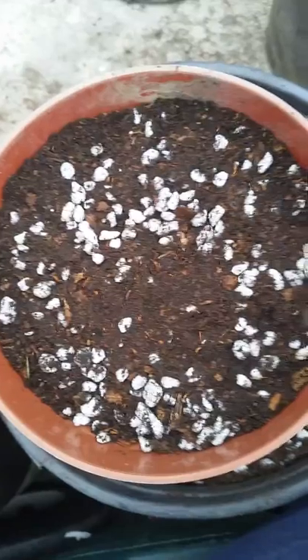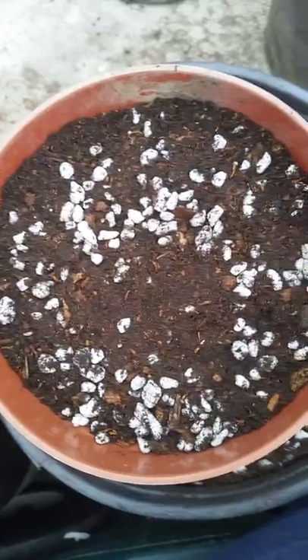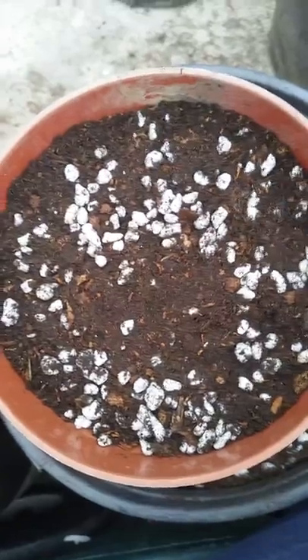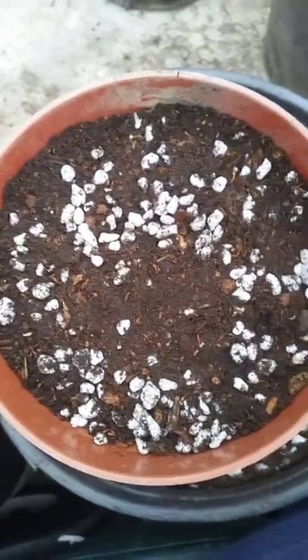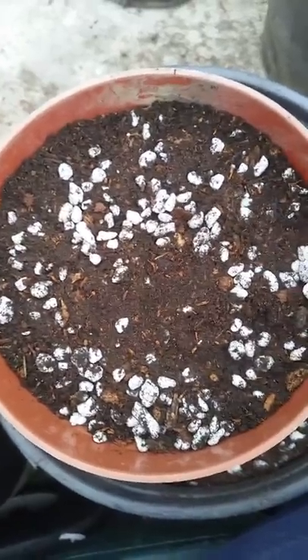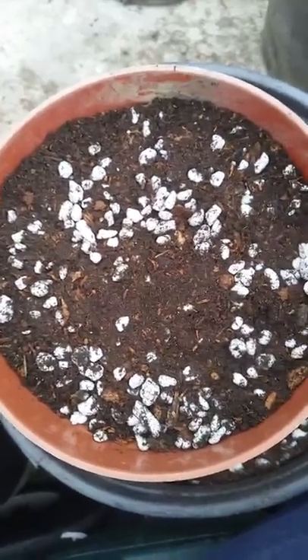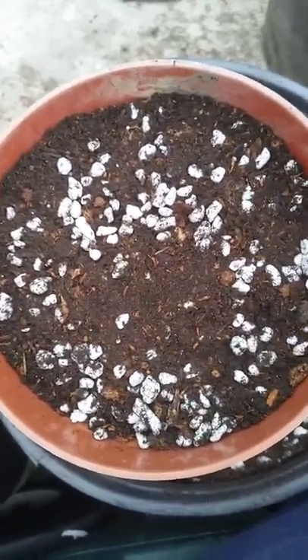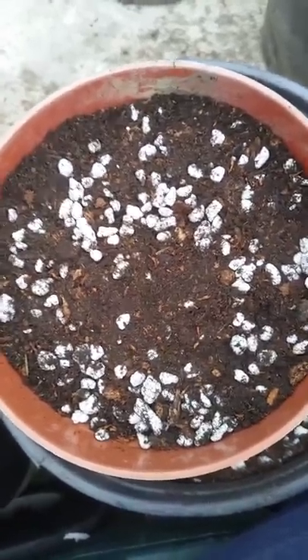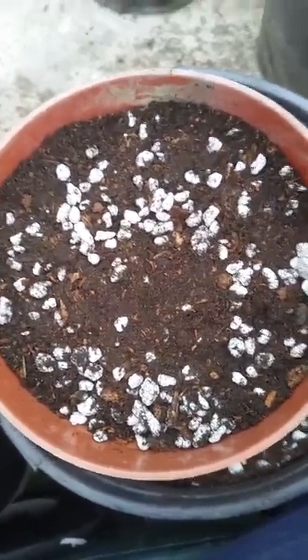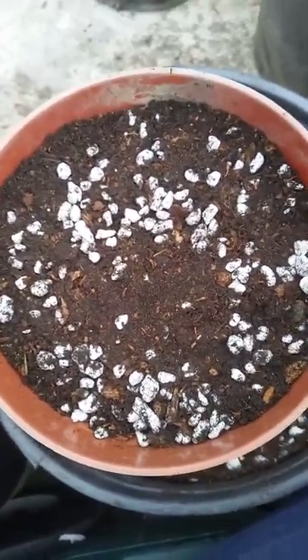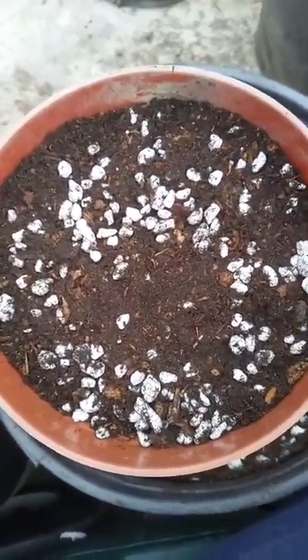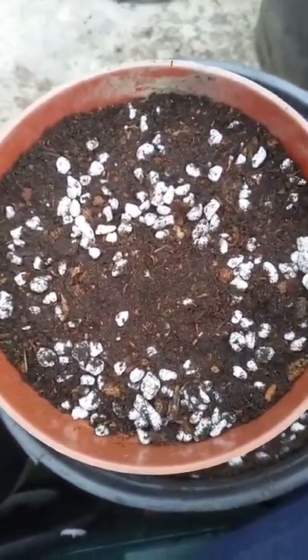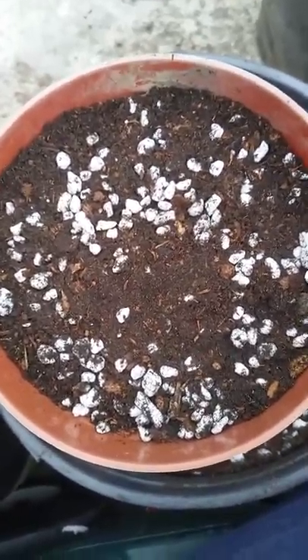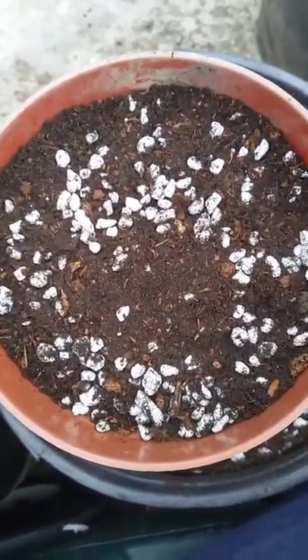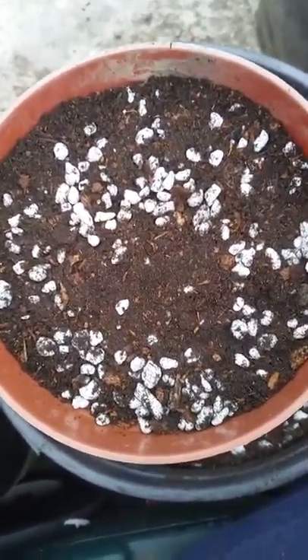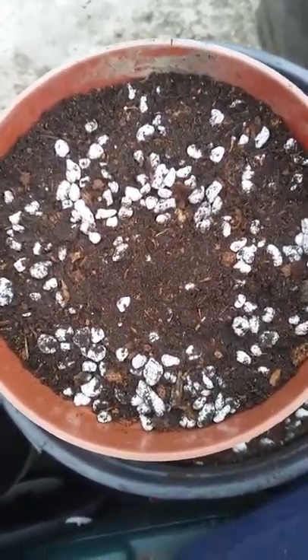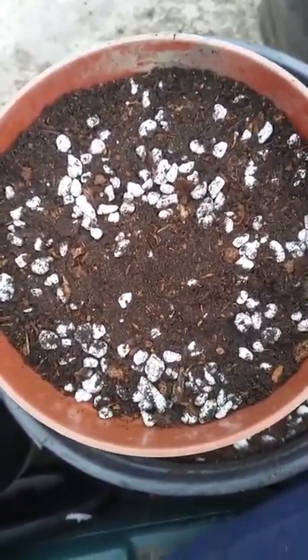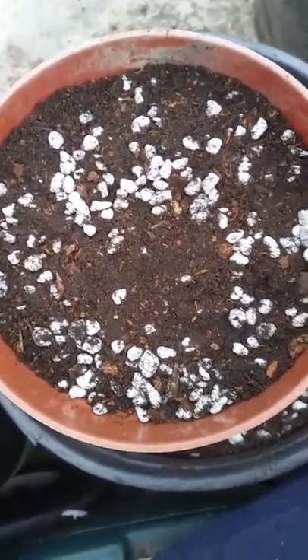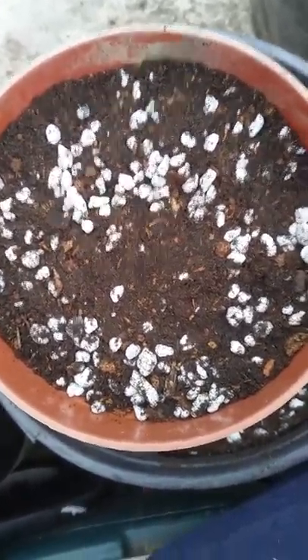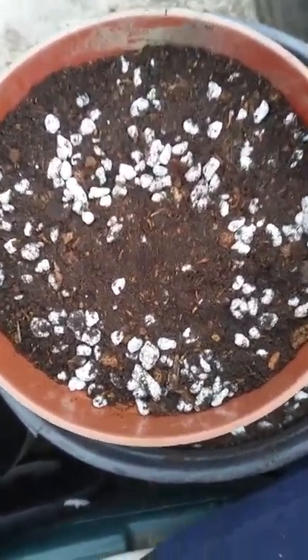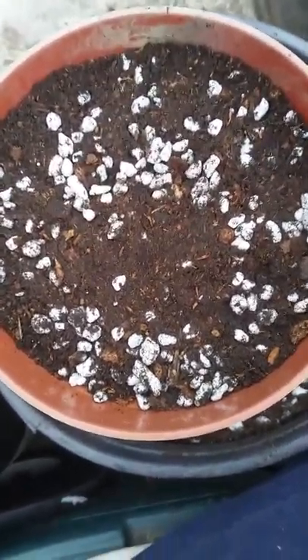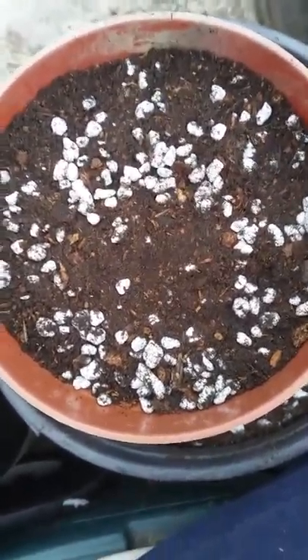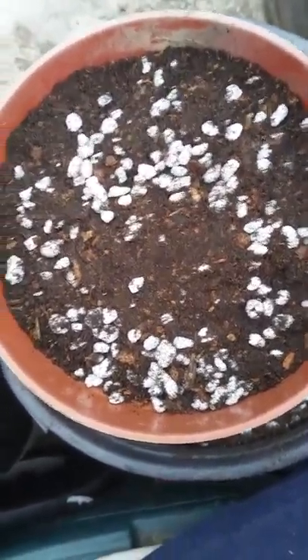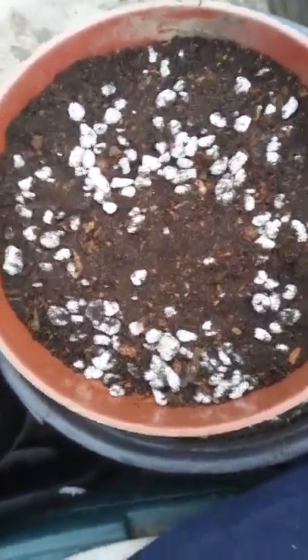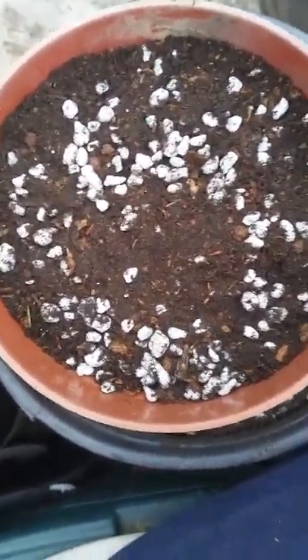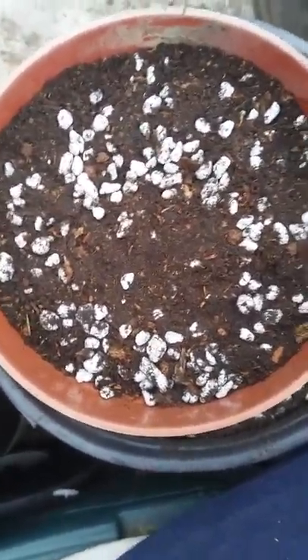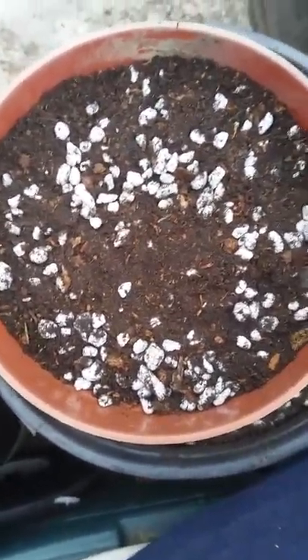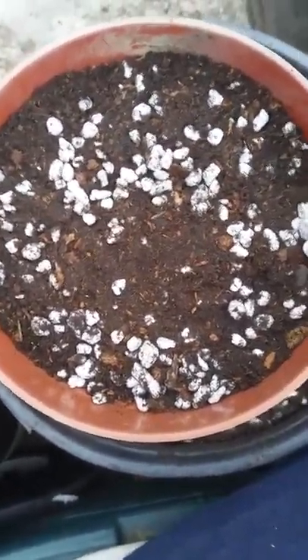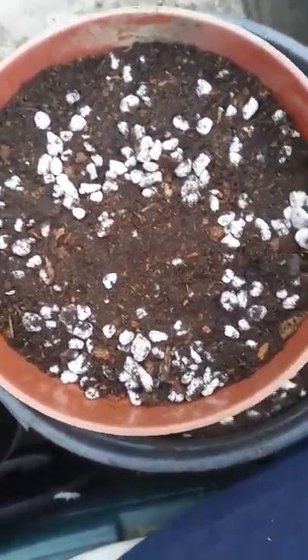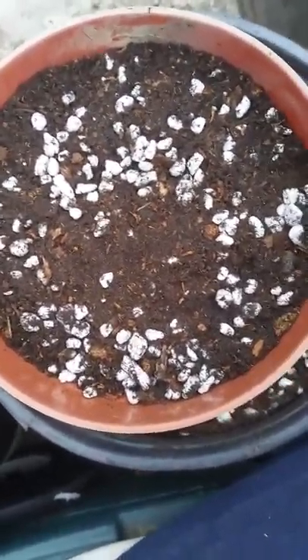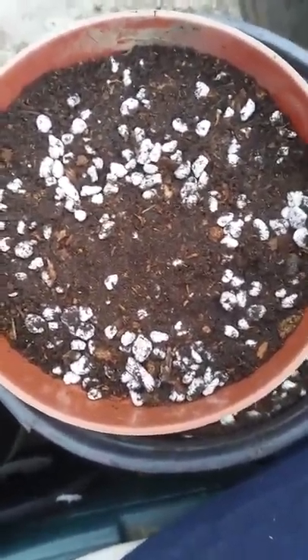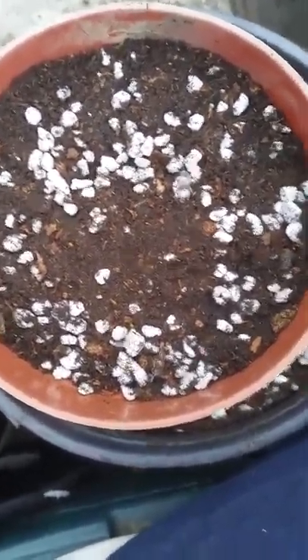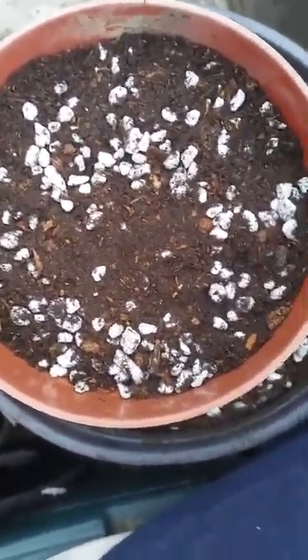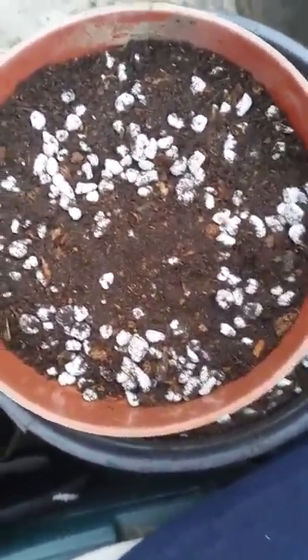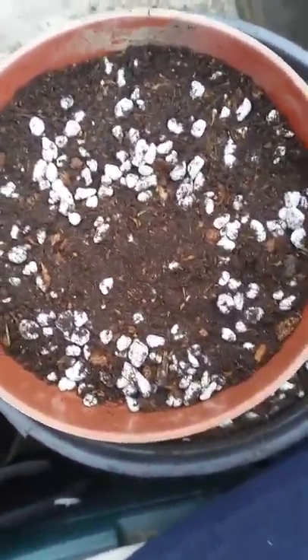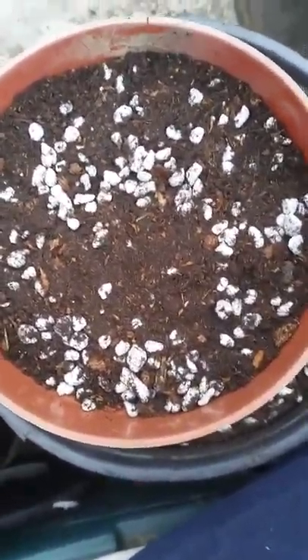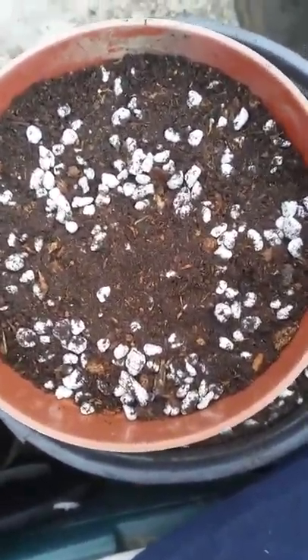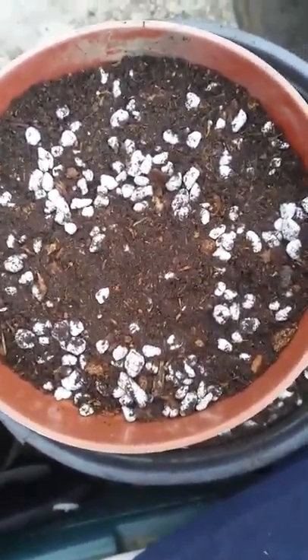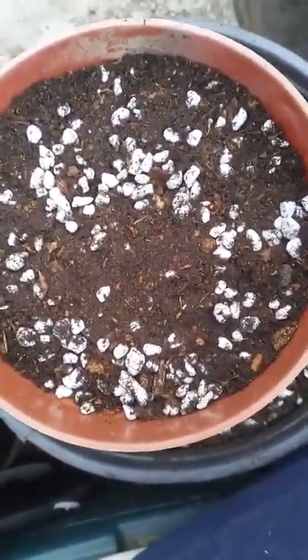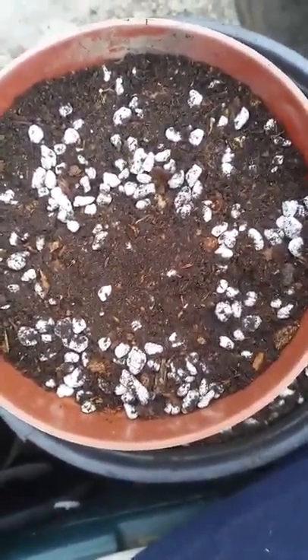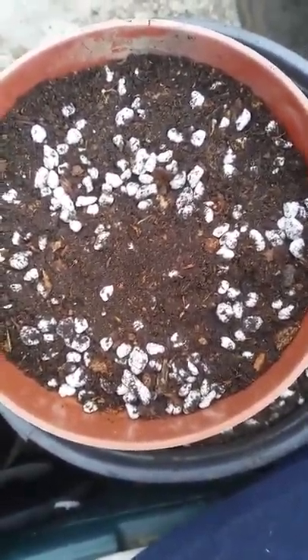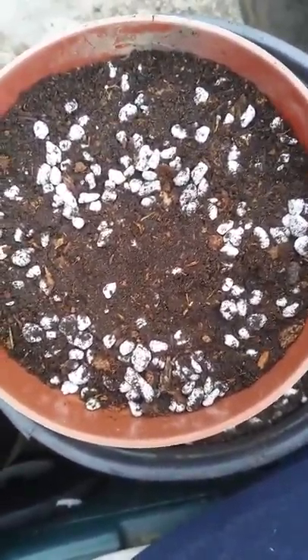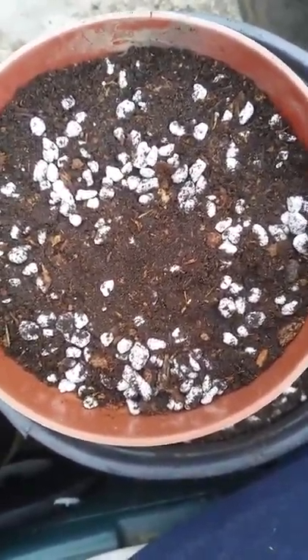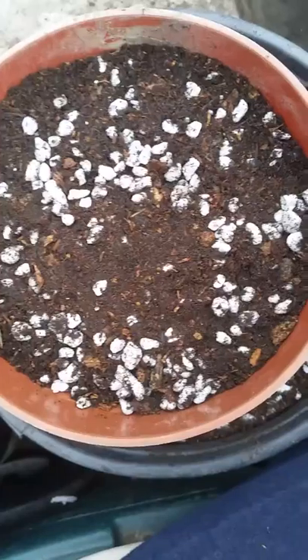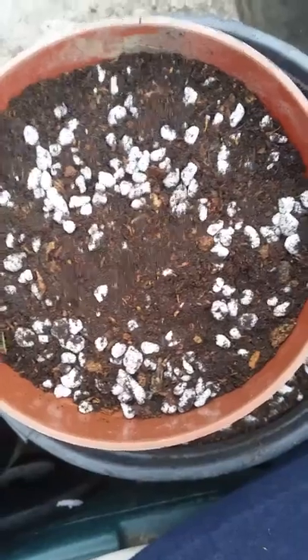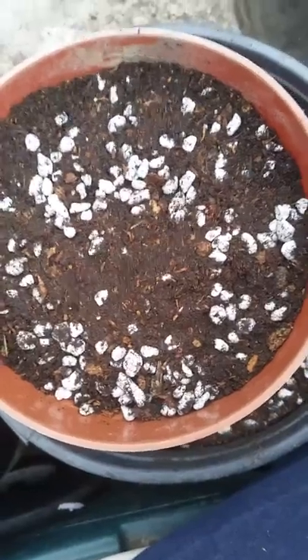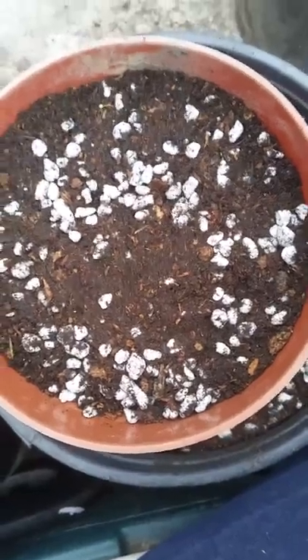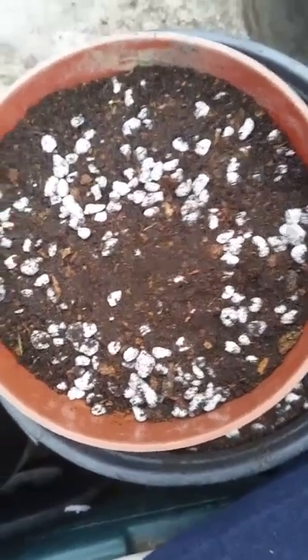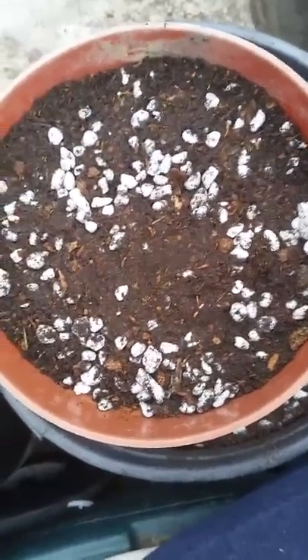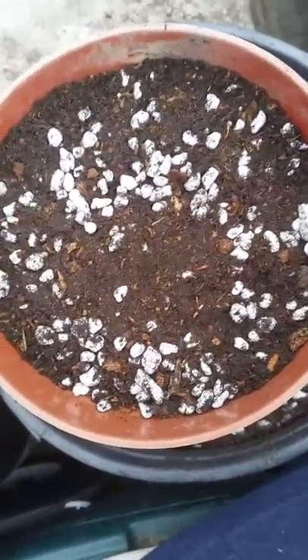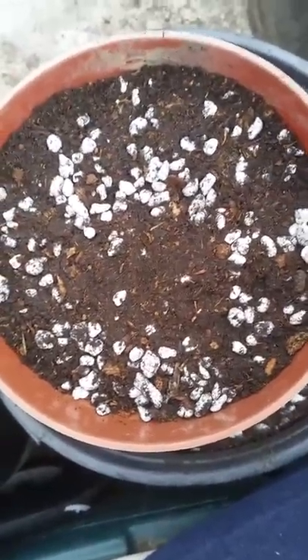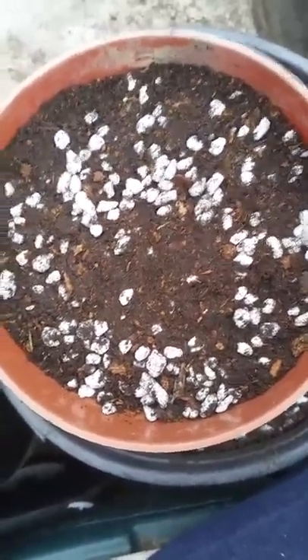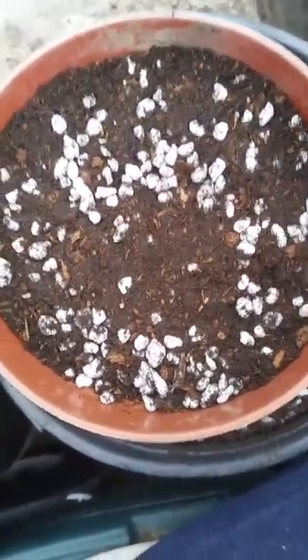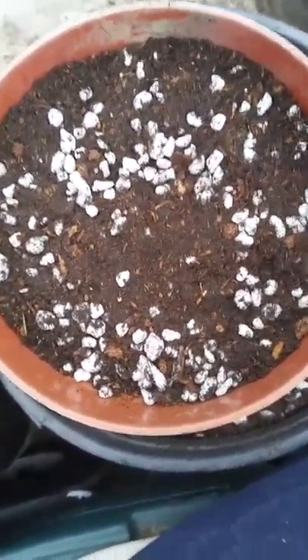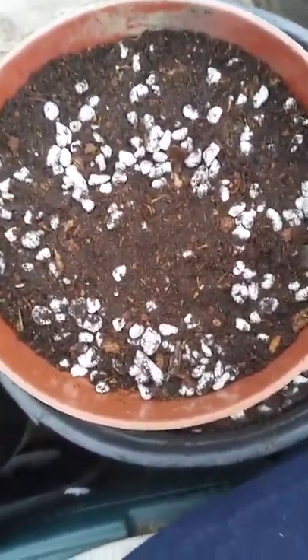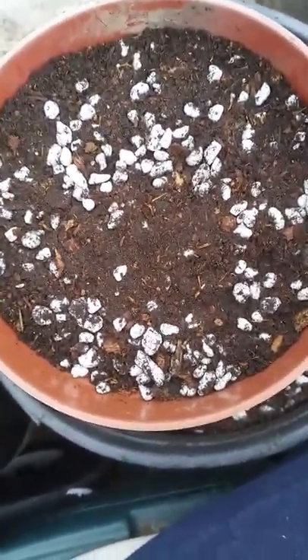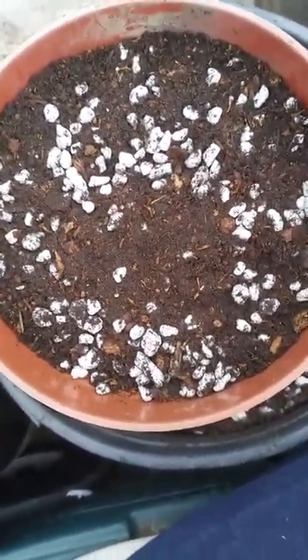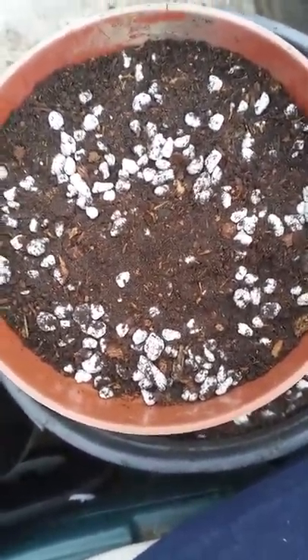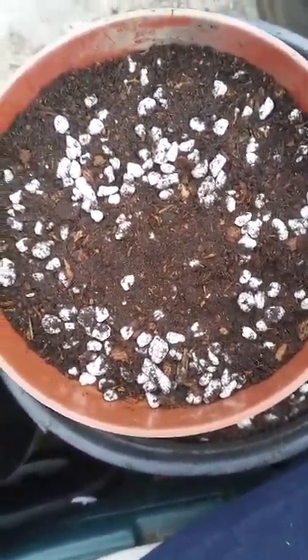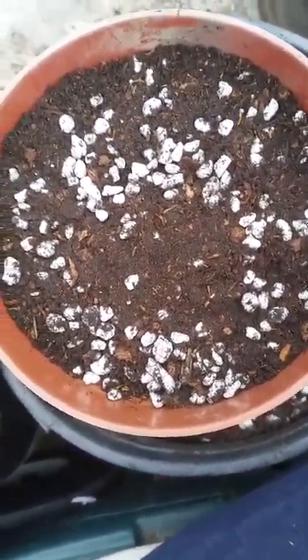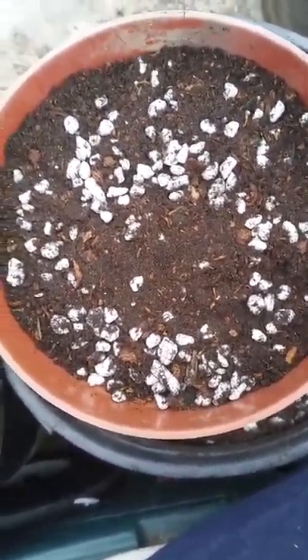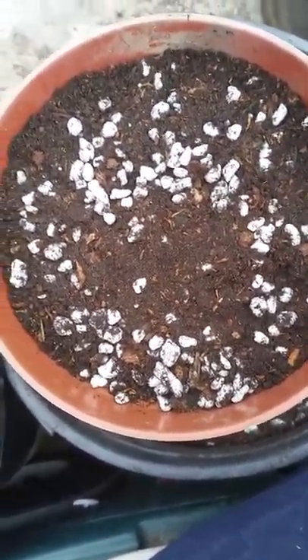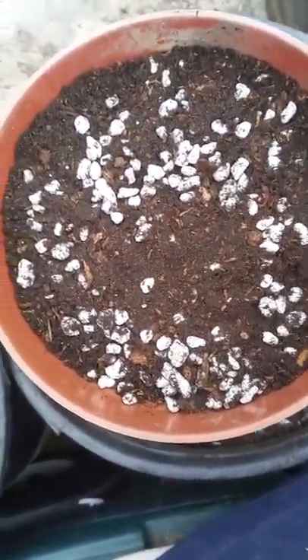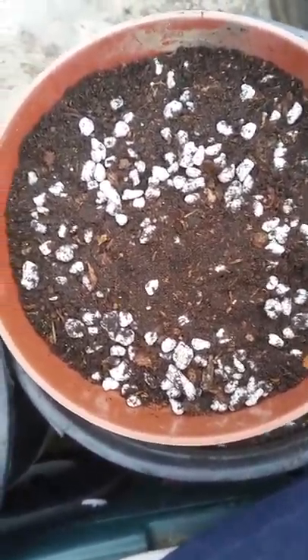Hi everyone, it's Alina from Treasure Nature. Today I'll be doing a quick video on some winged bean seeds that I have received.